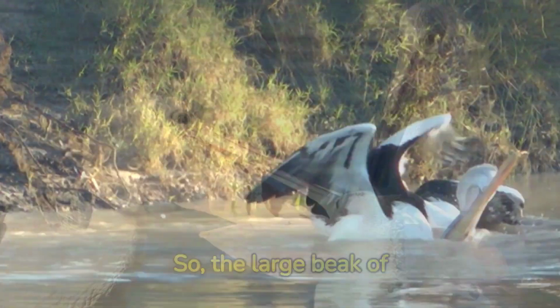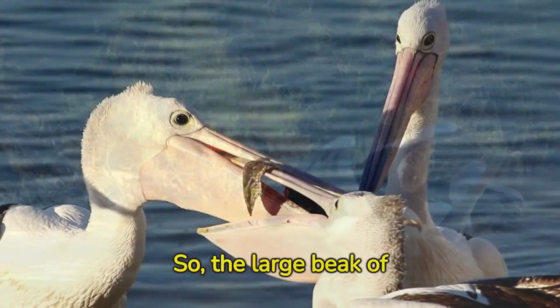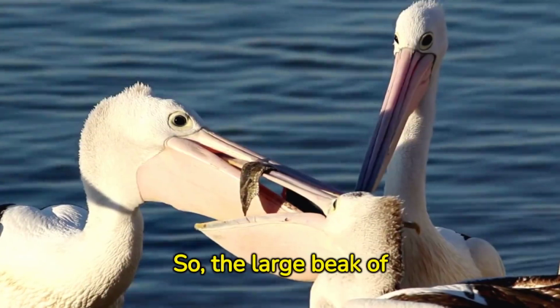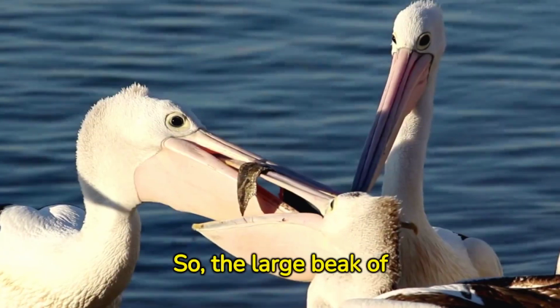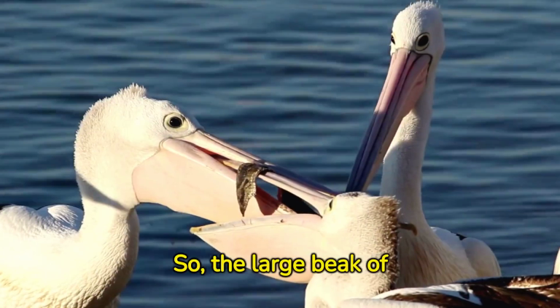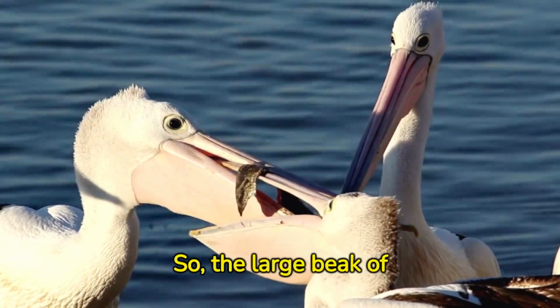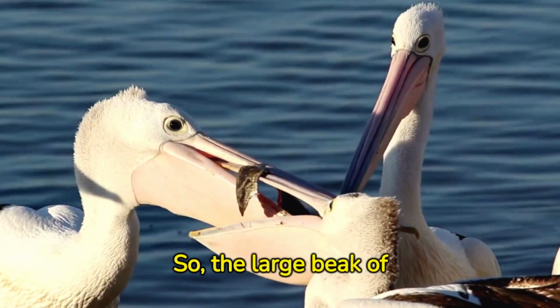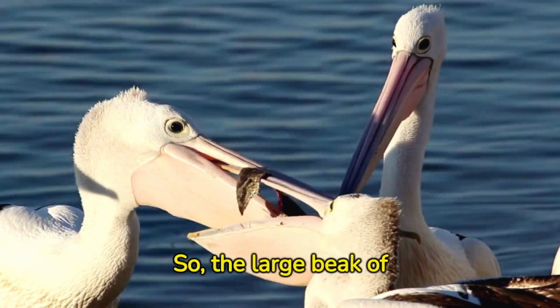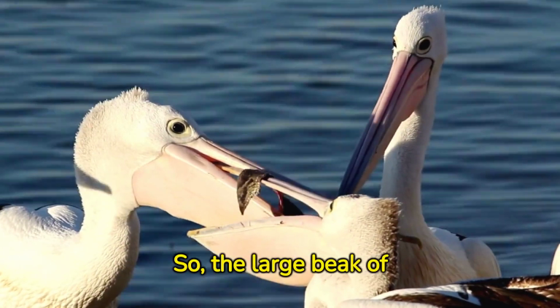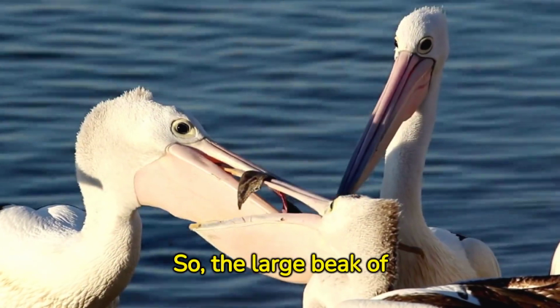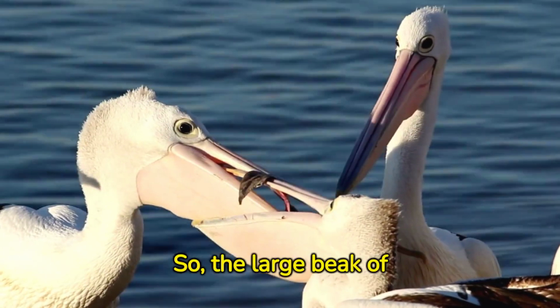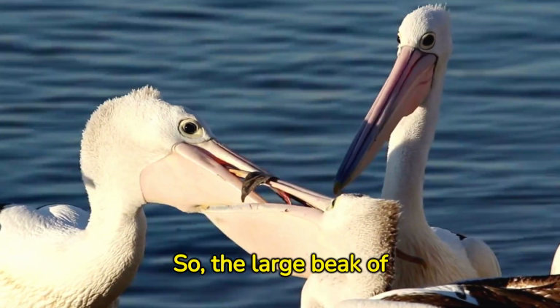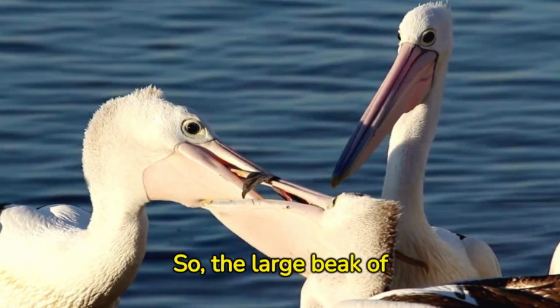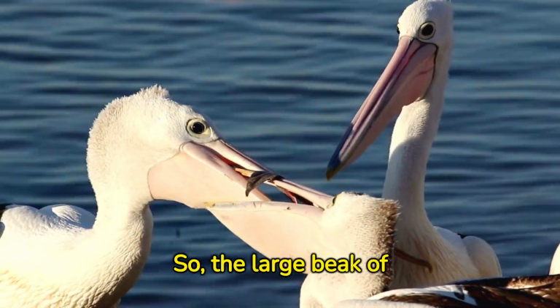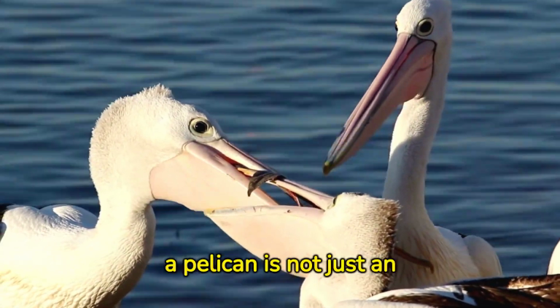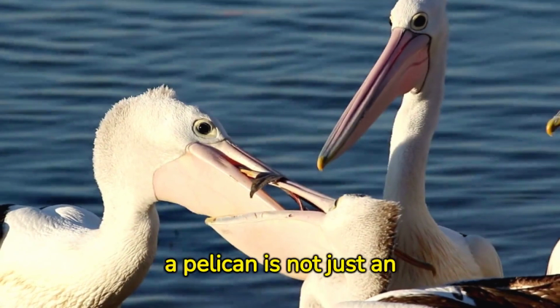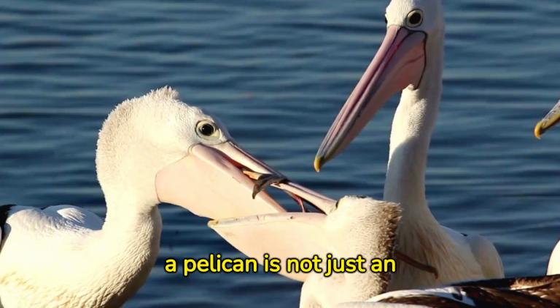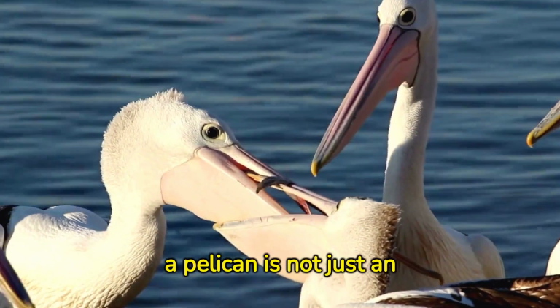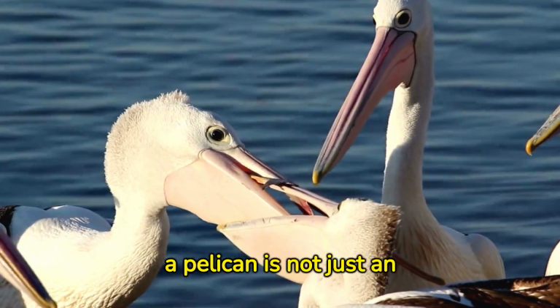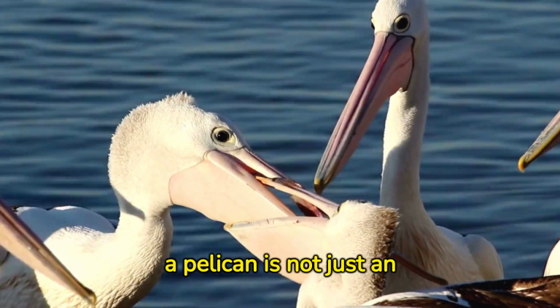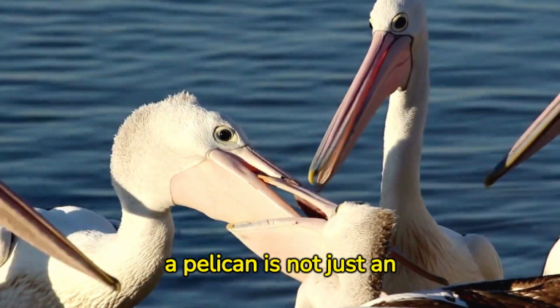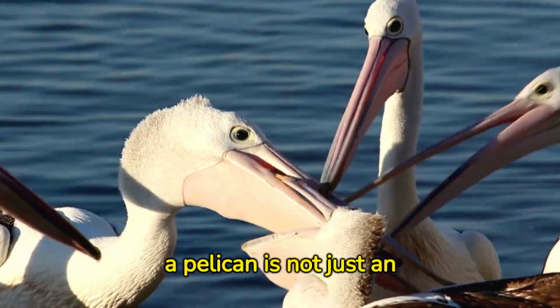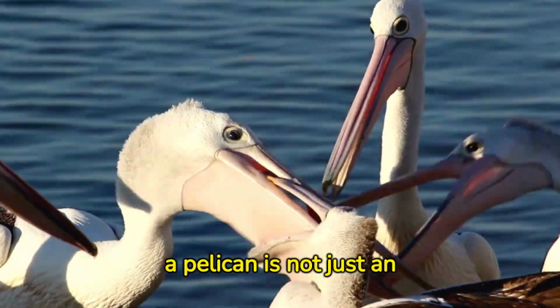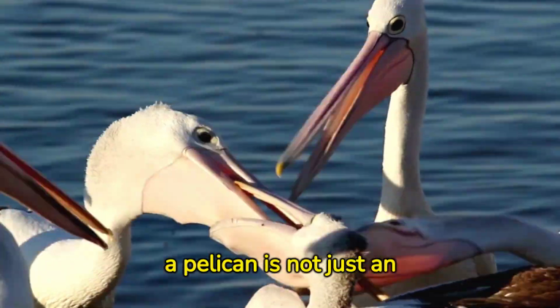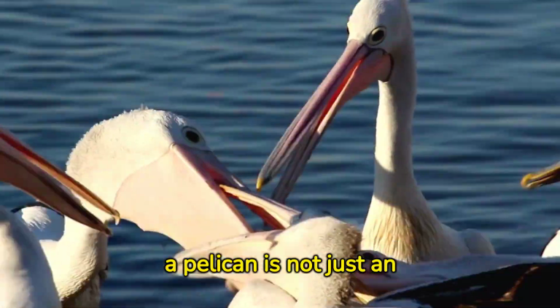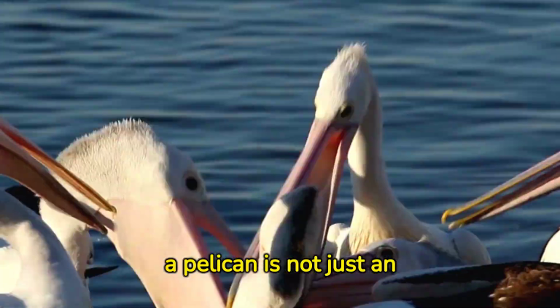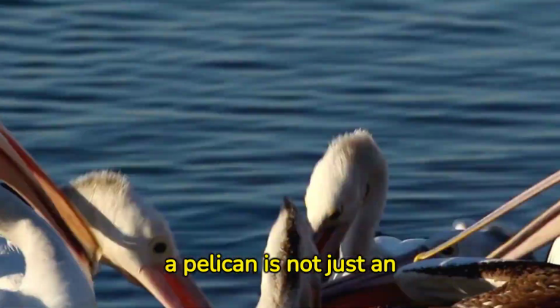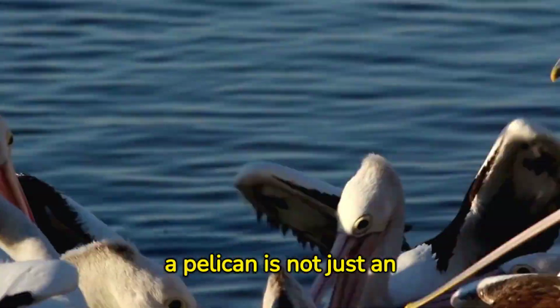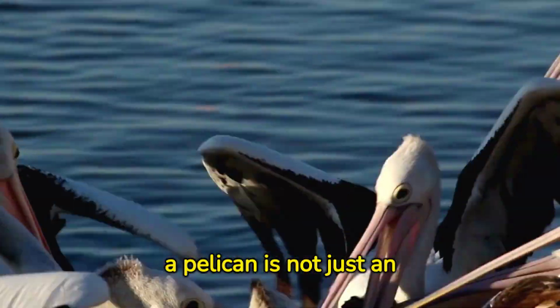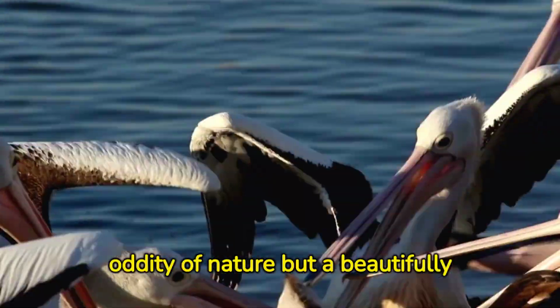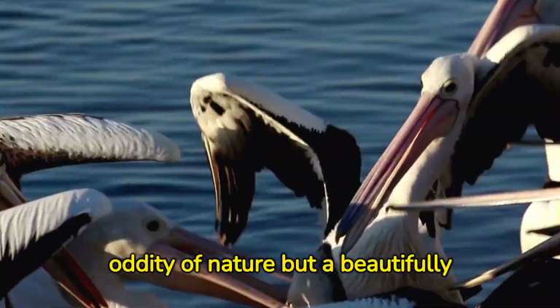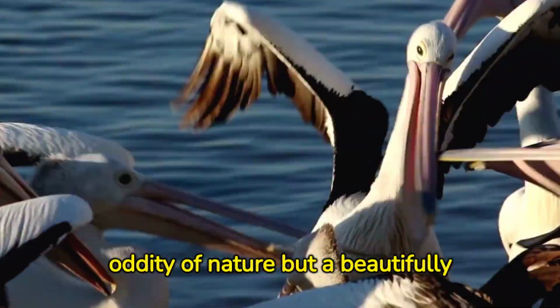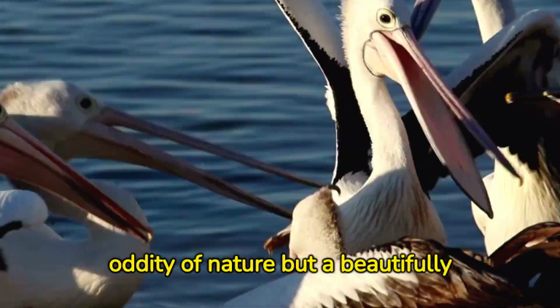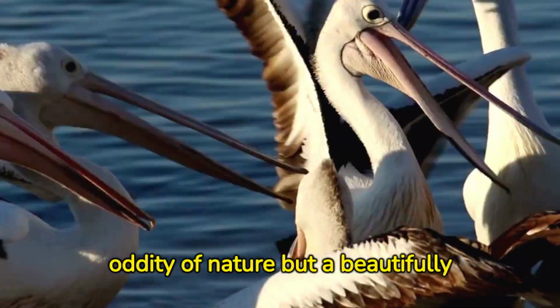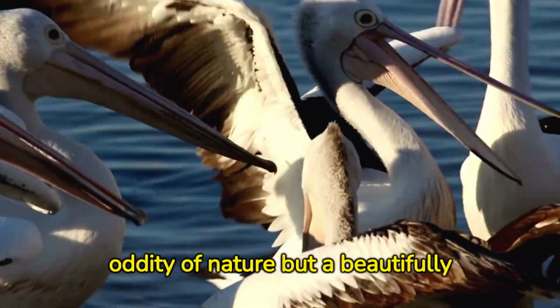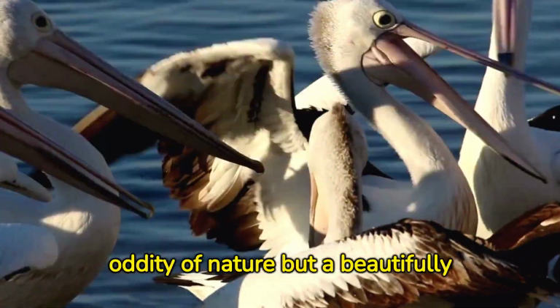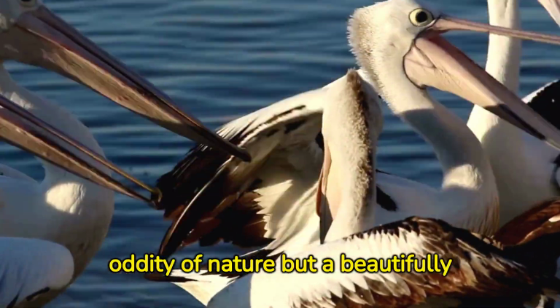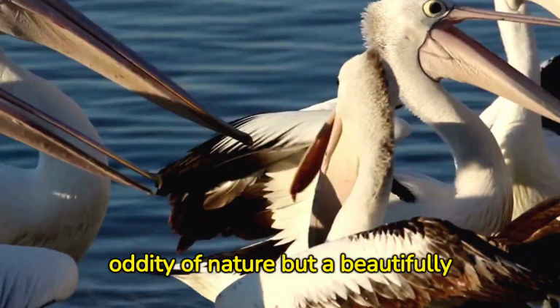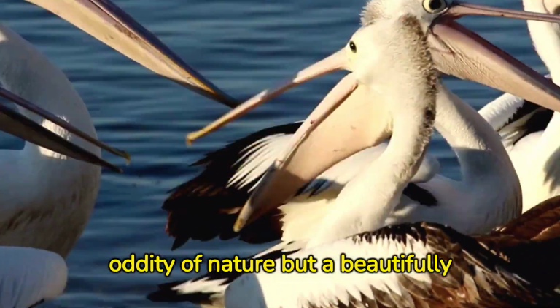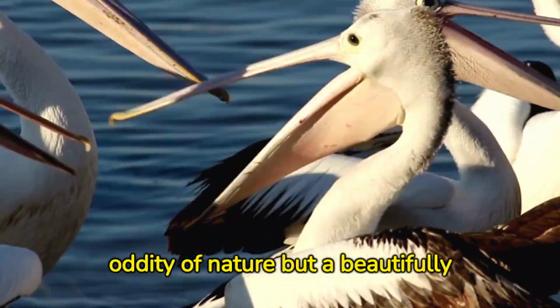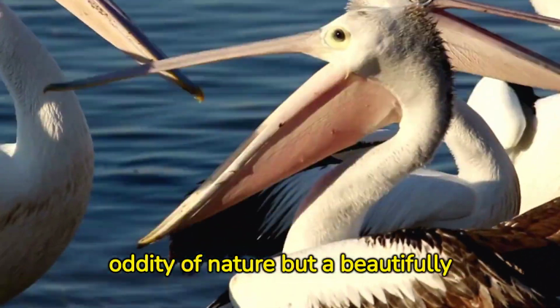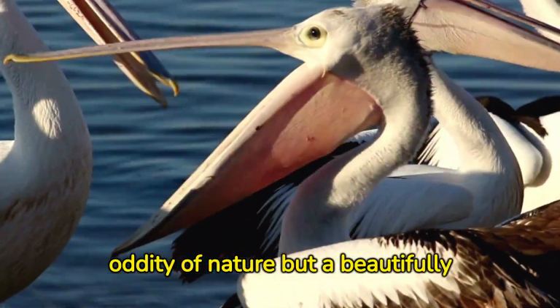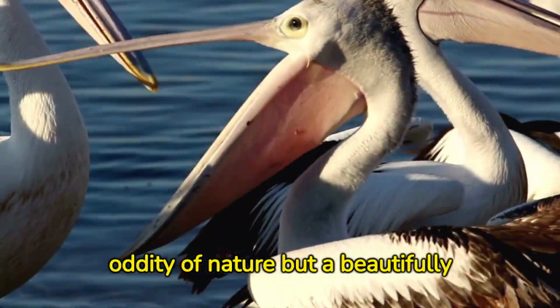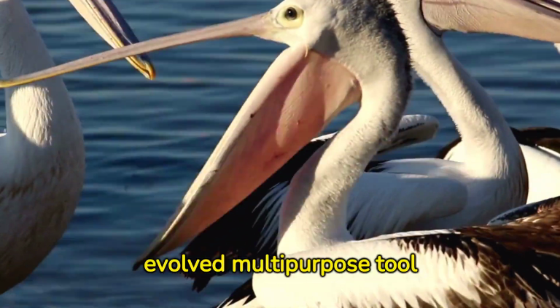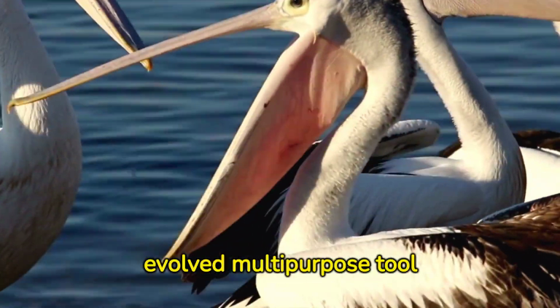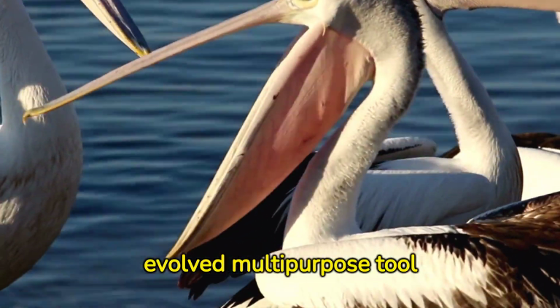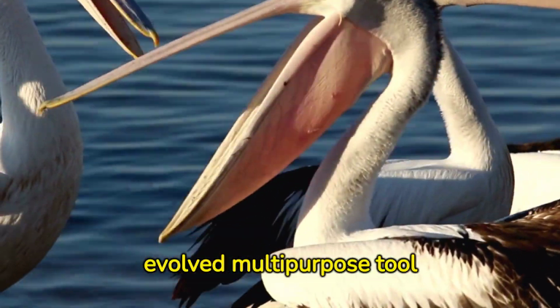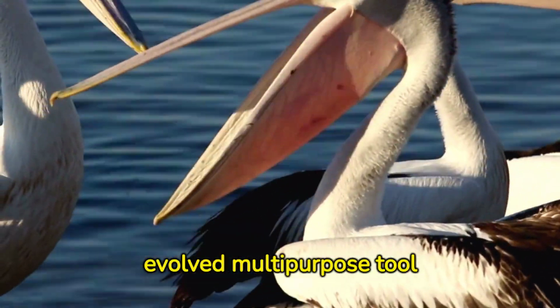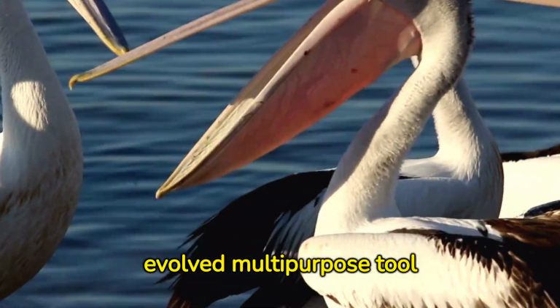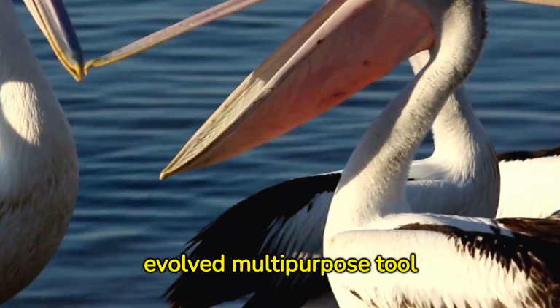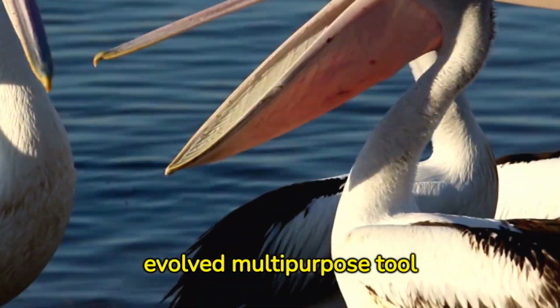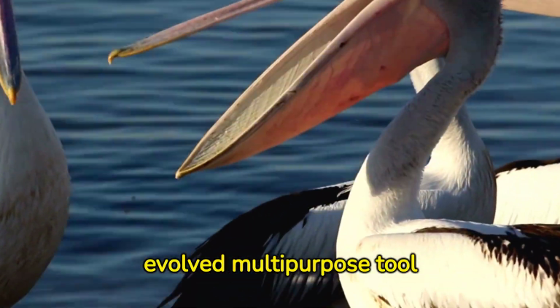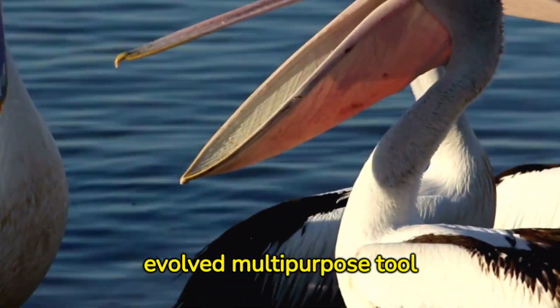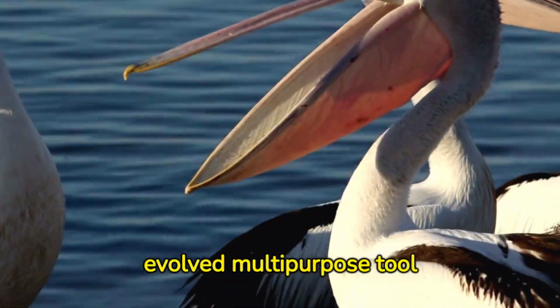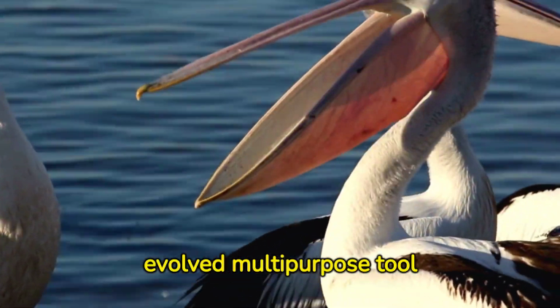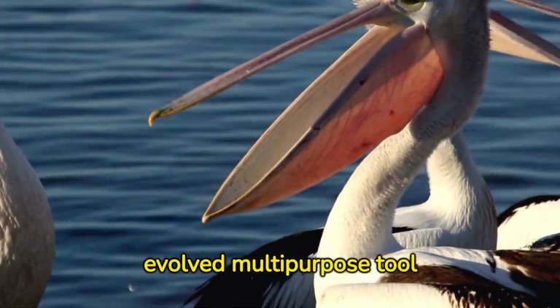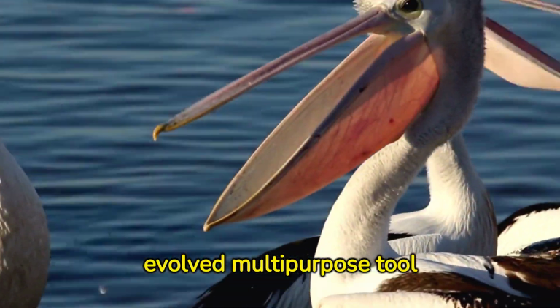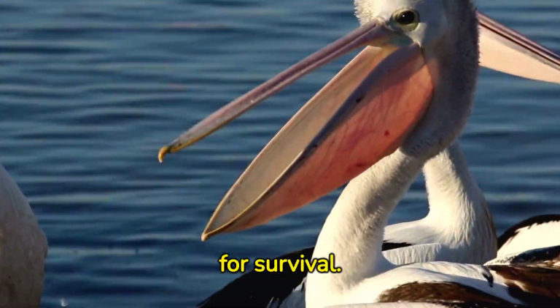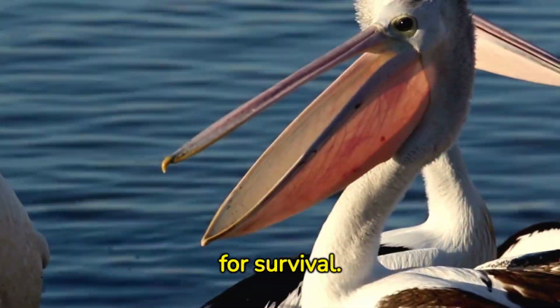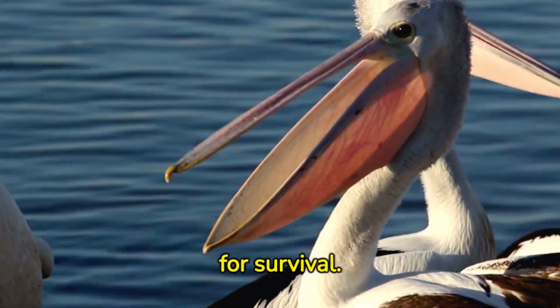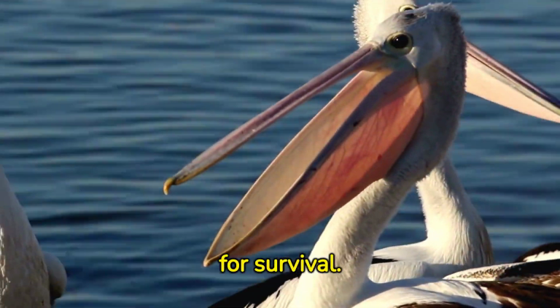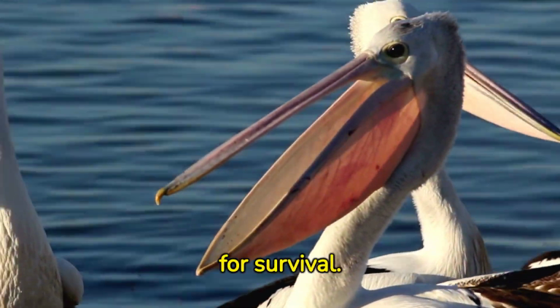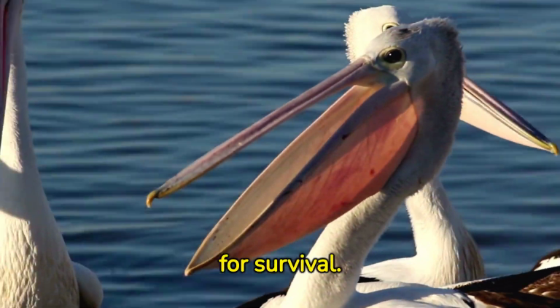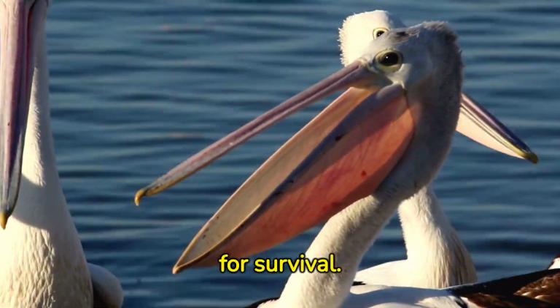So, the large beak of a pelican is not just an oddity of nature, but a beautifully evolved multipurpose tool for survival.